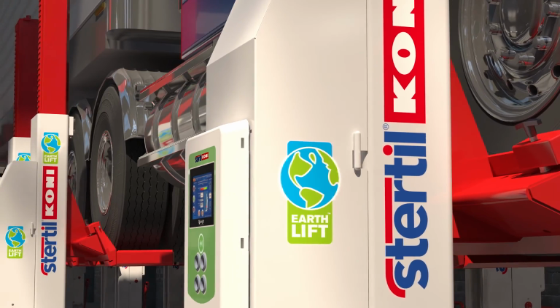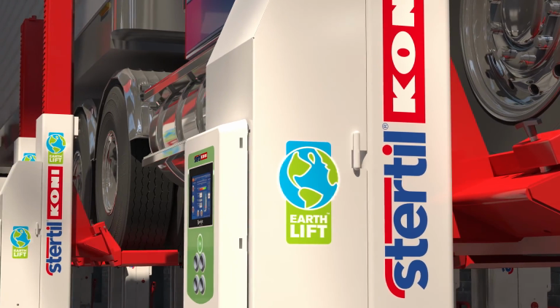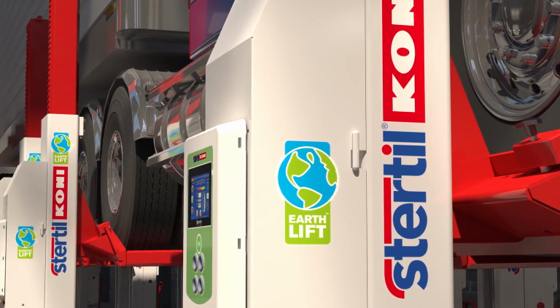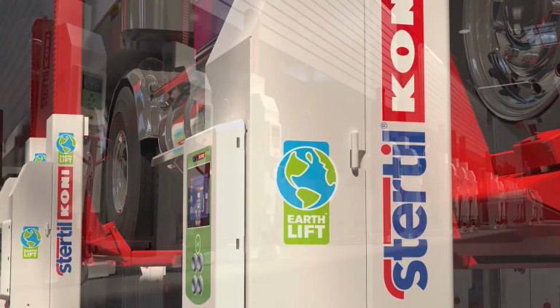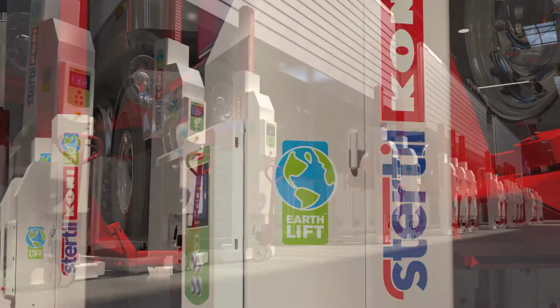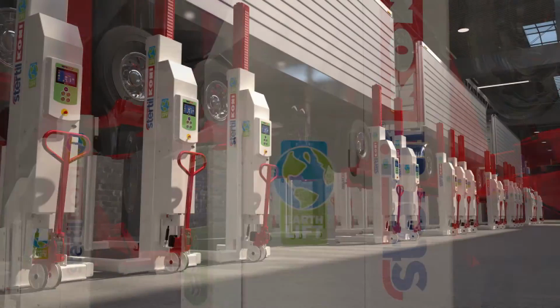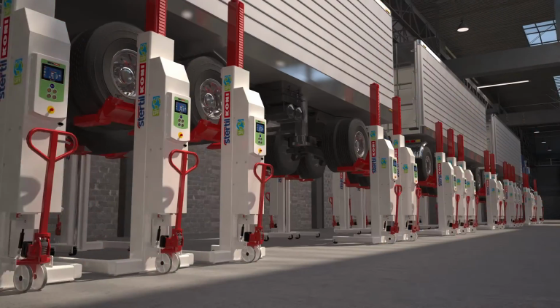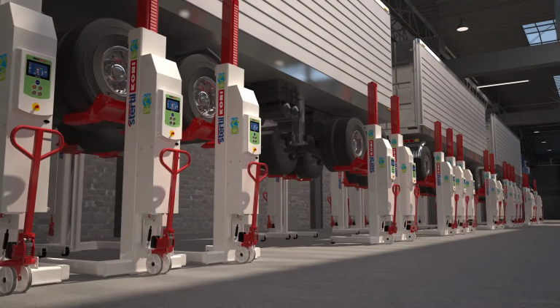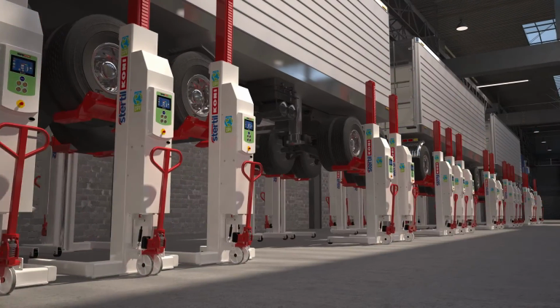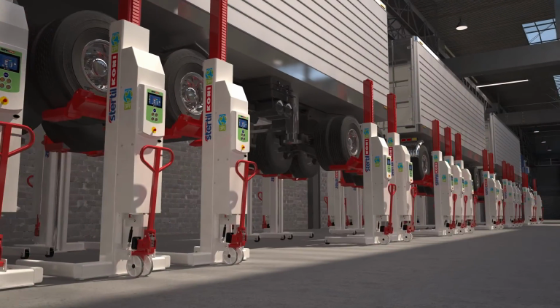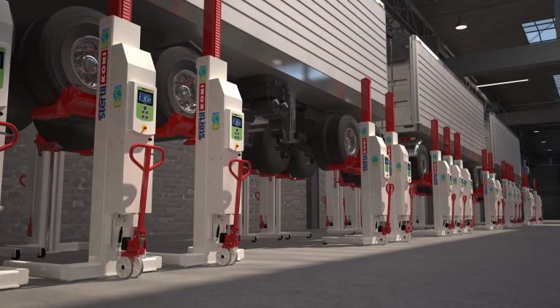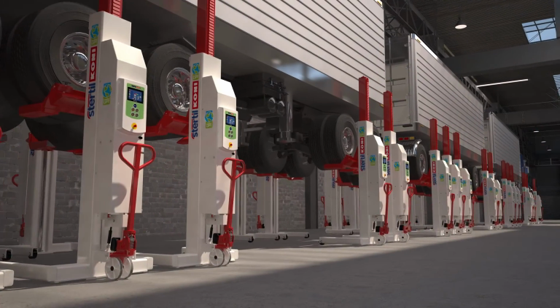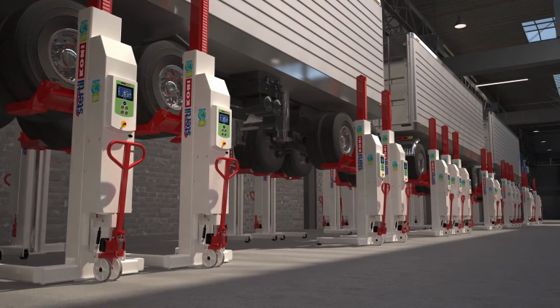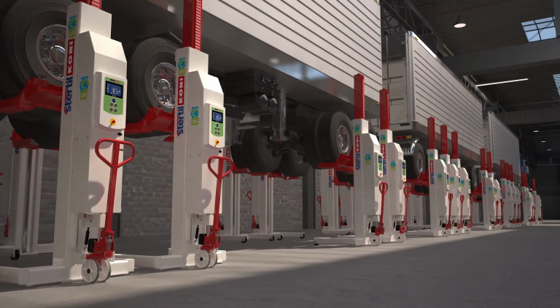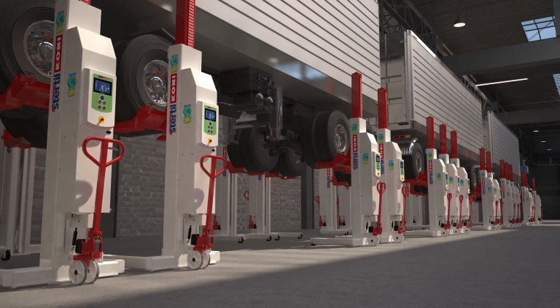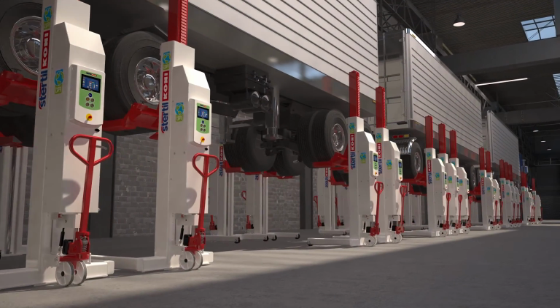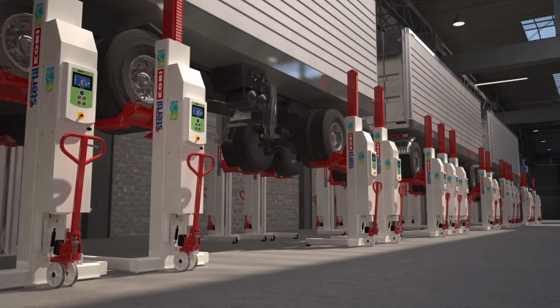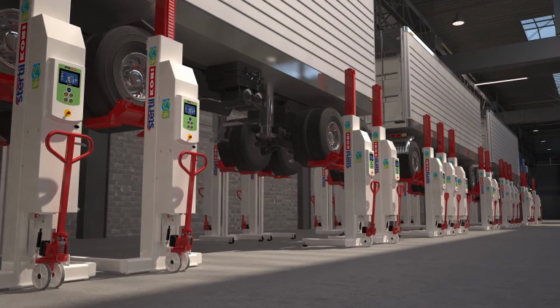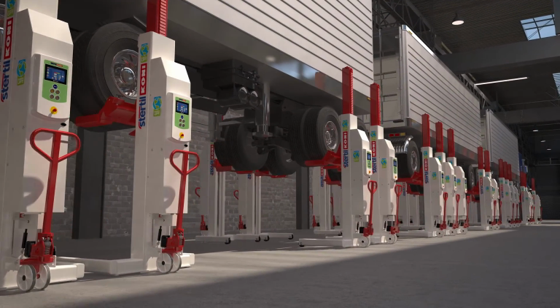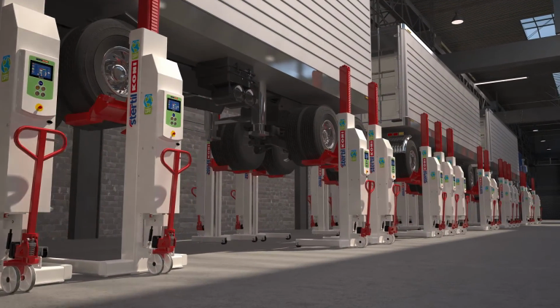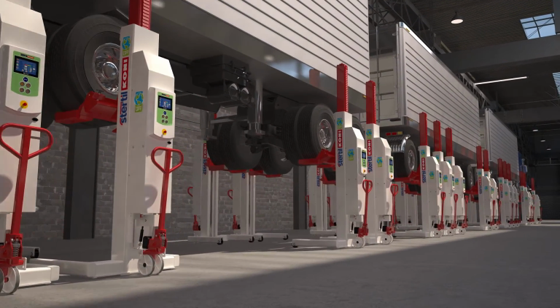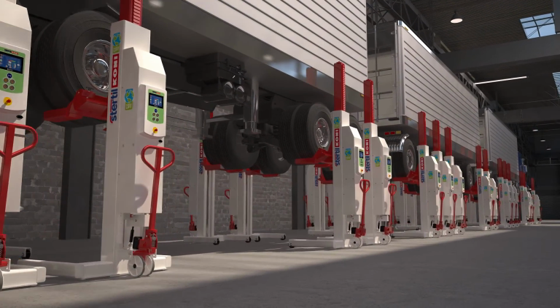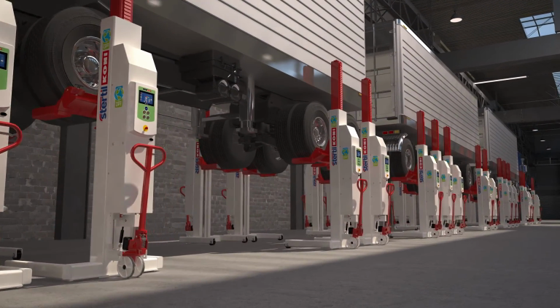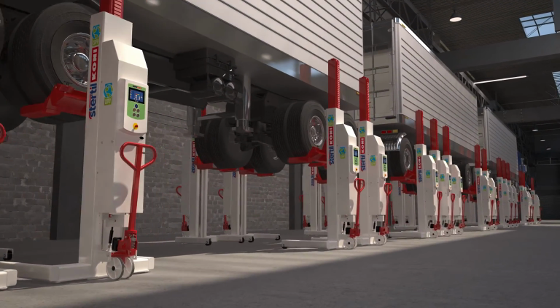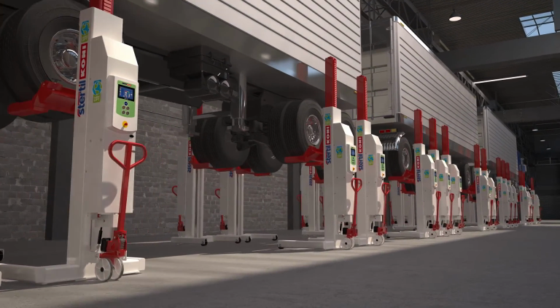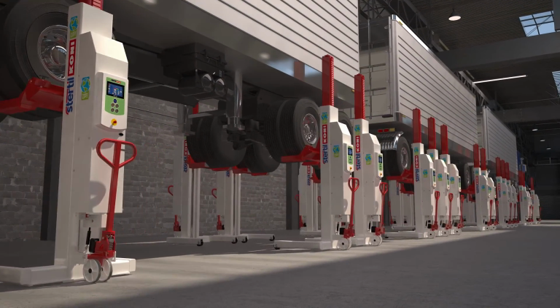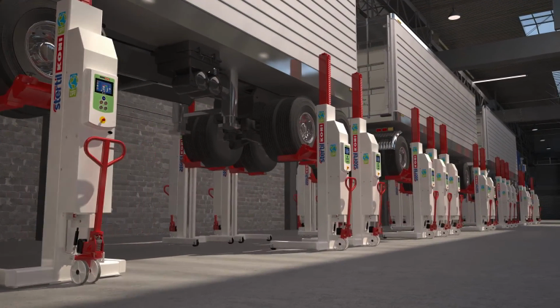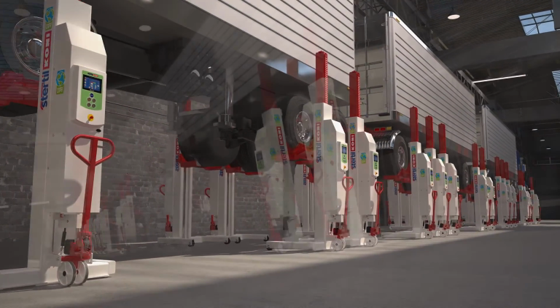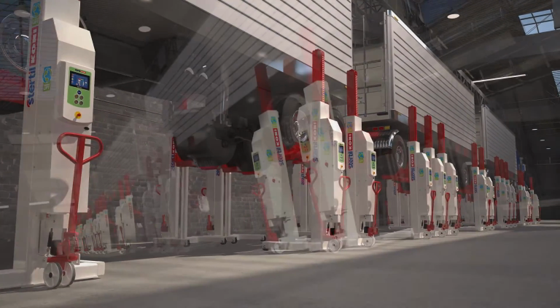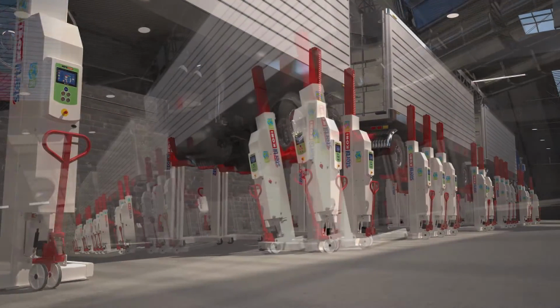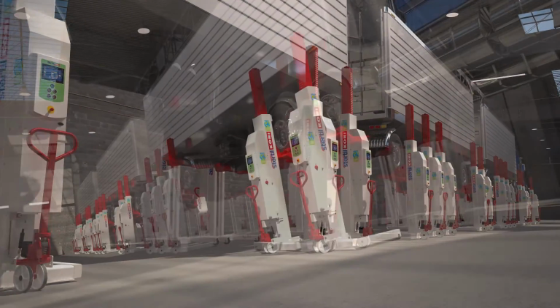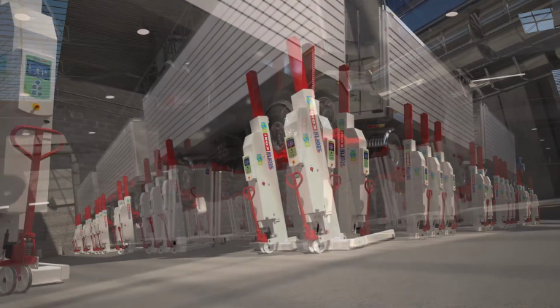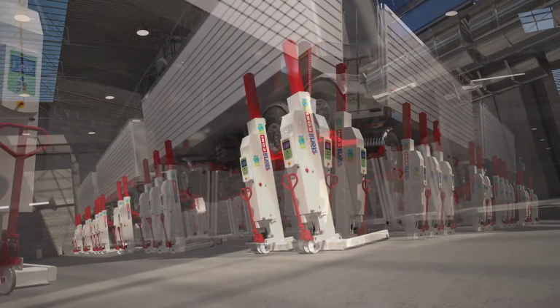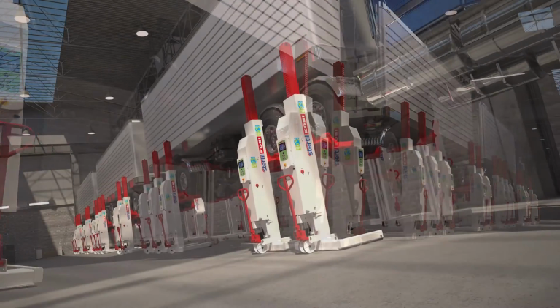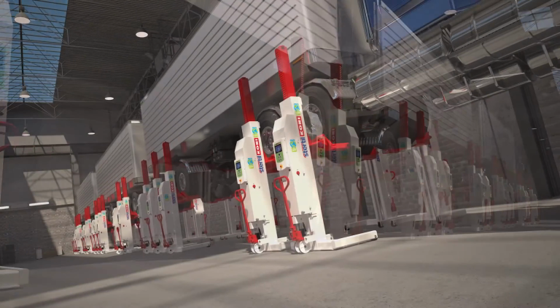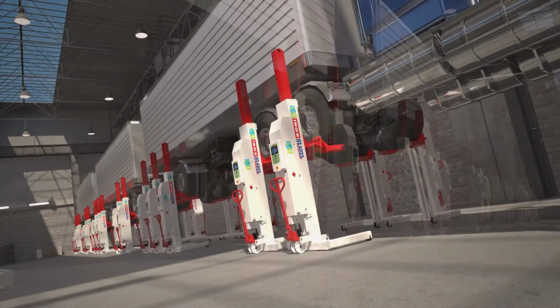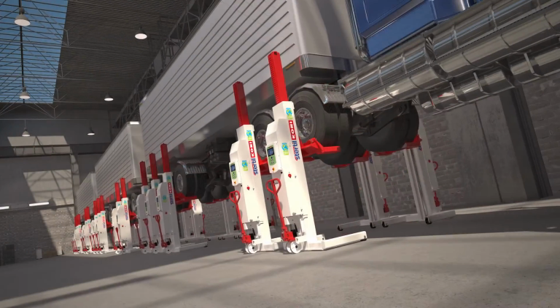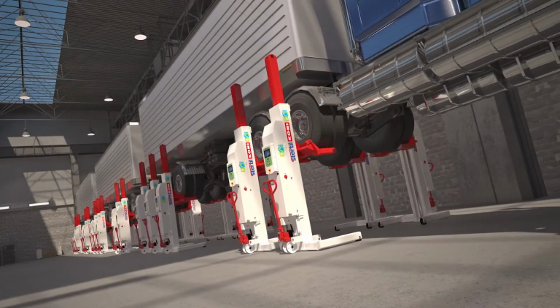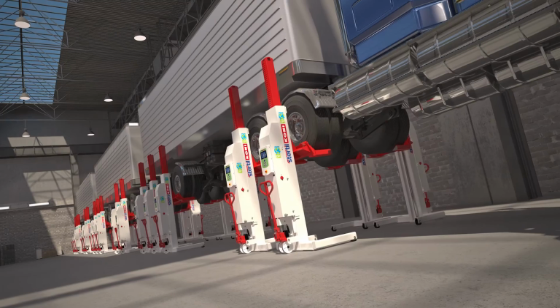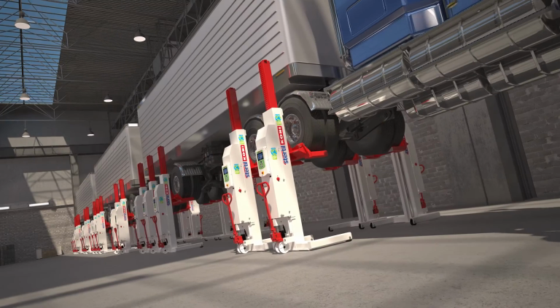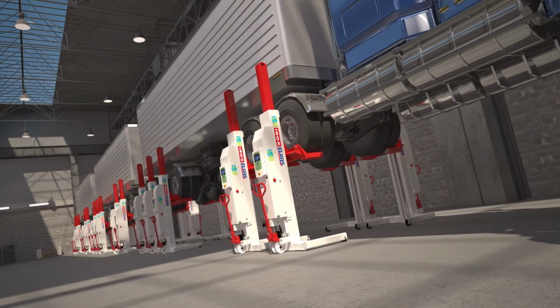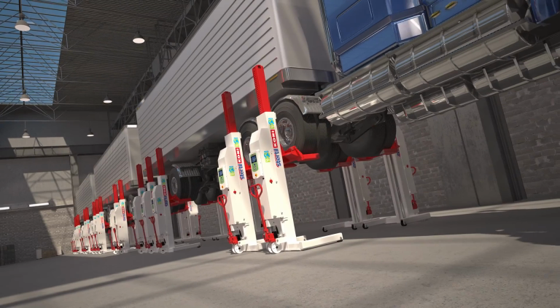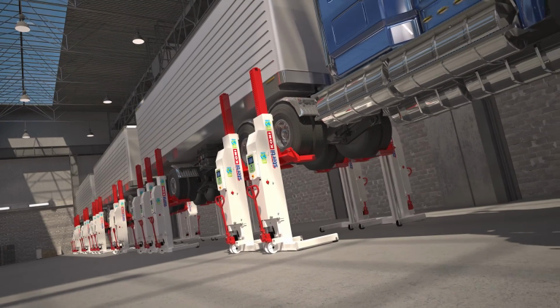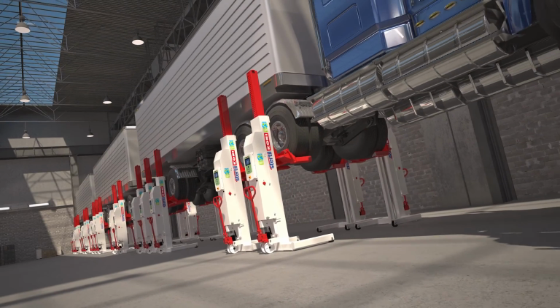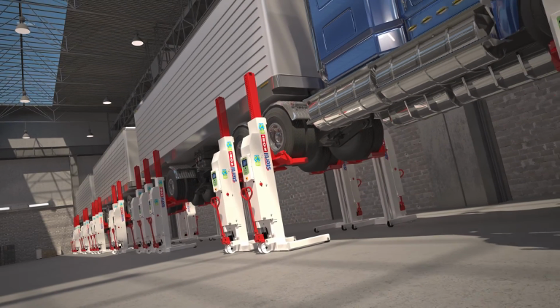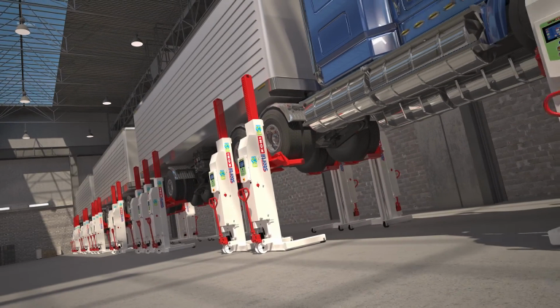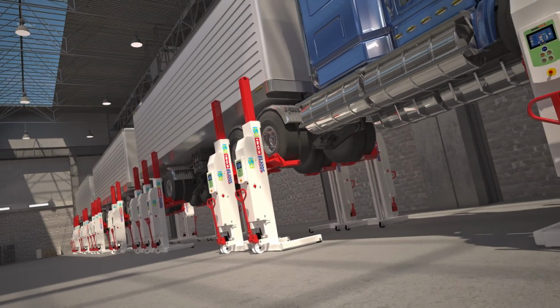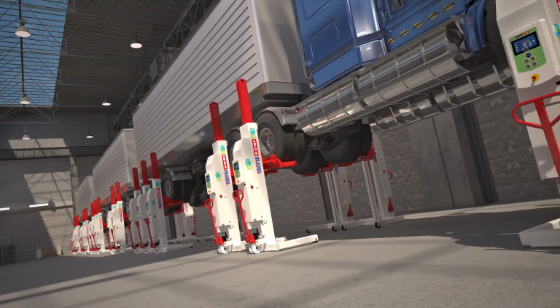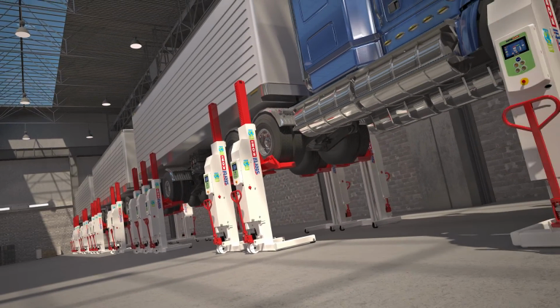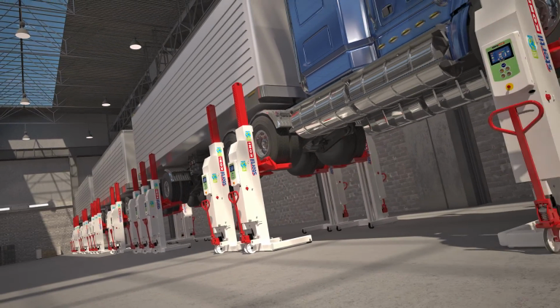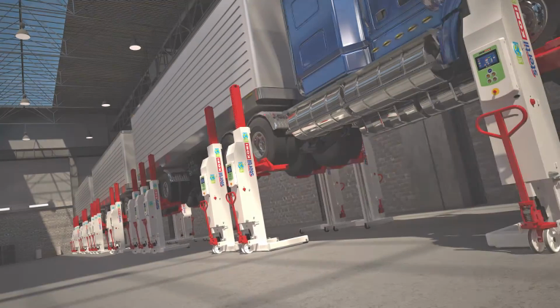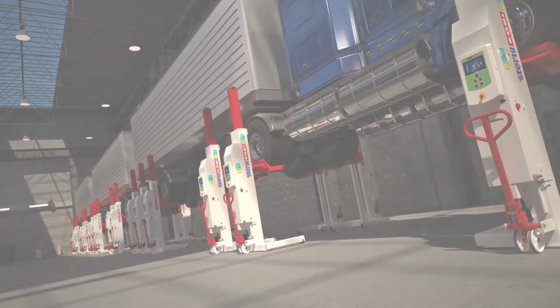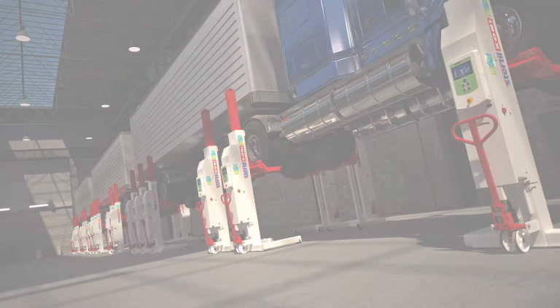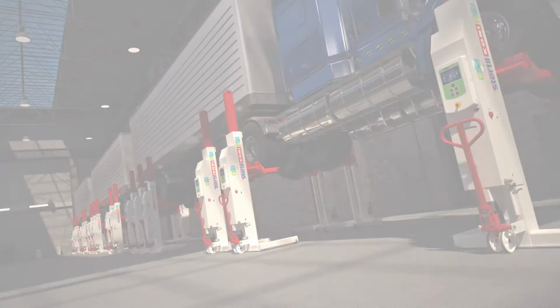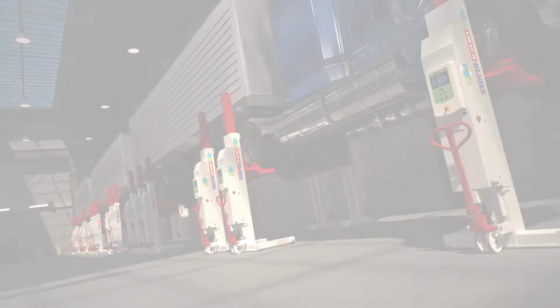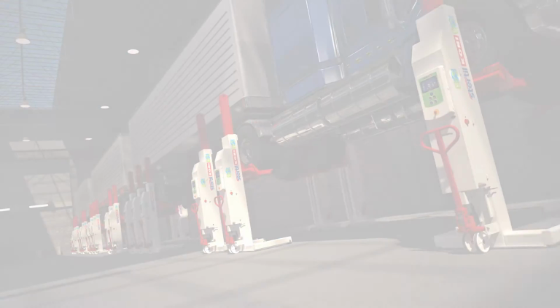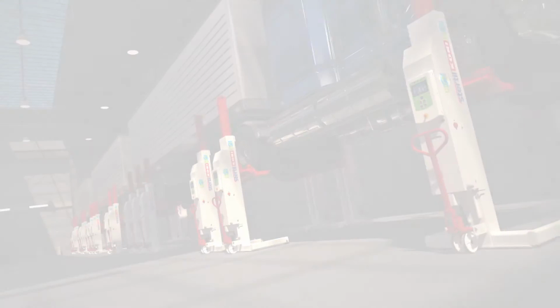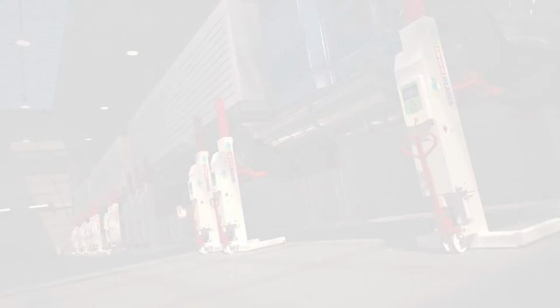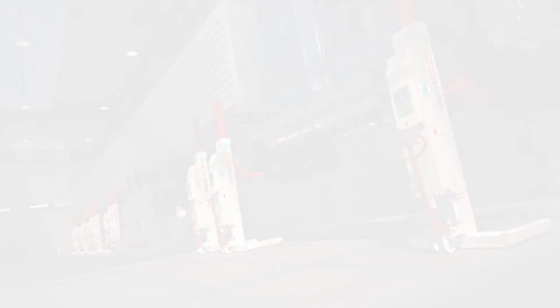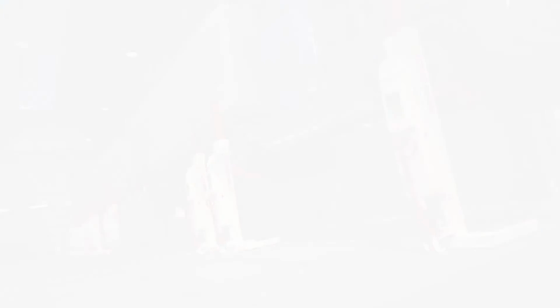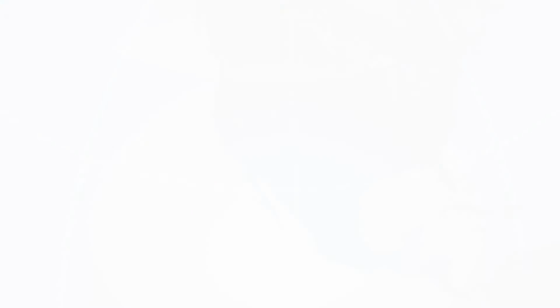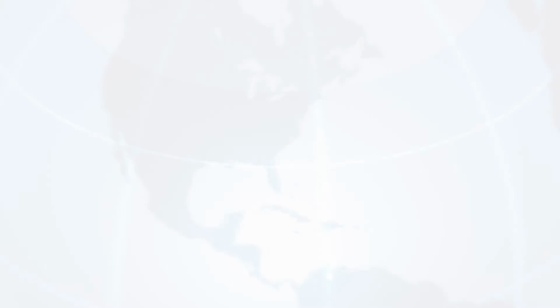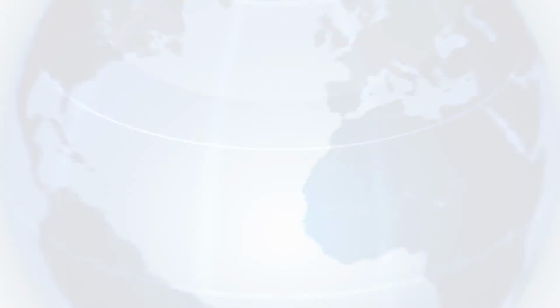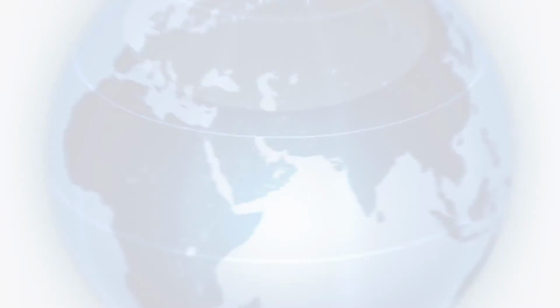Environmentally friendly. Safe. Flexible. Convenient. And easy to use. That's the EarthLift of Sturtle Coney. We lift any fleet.